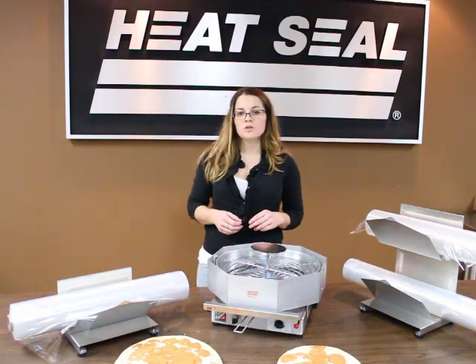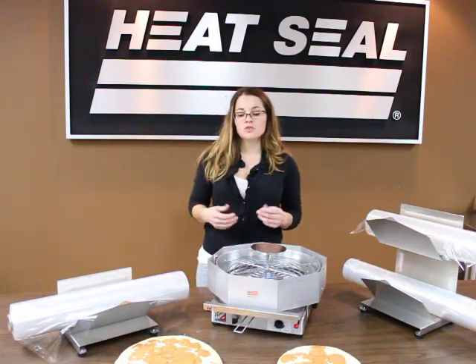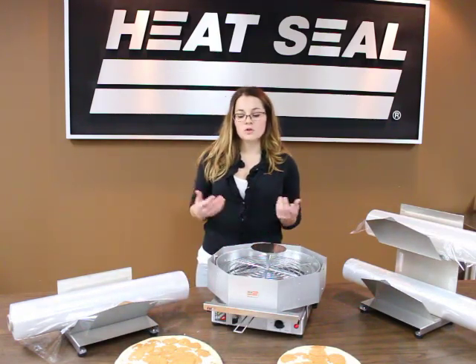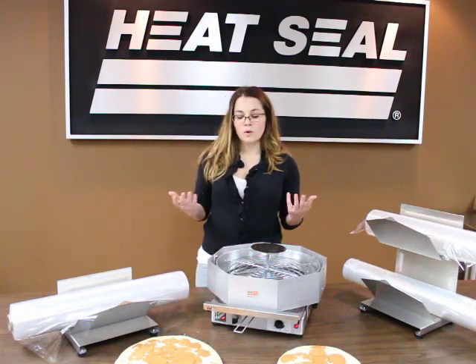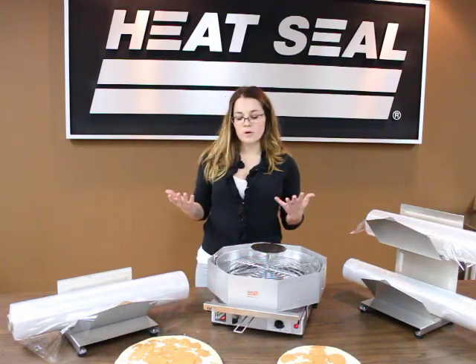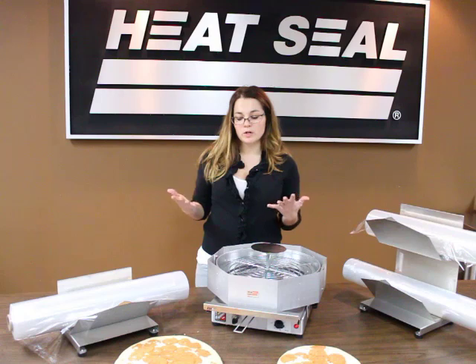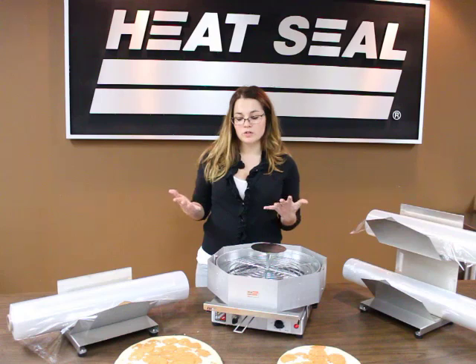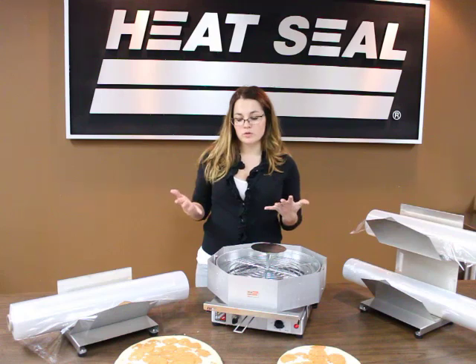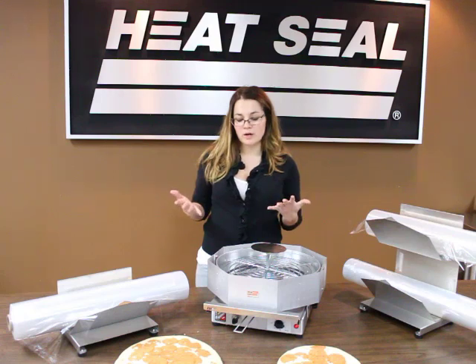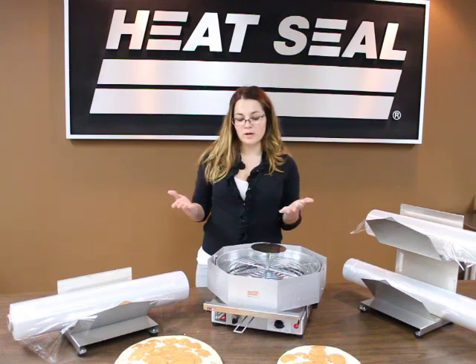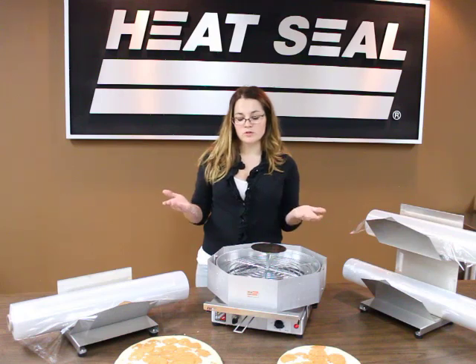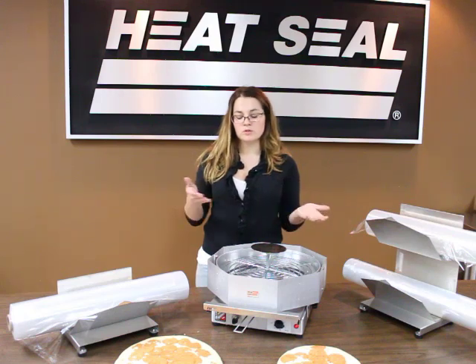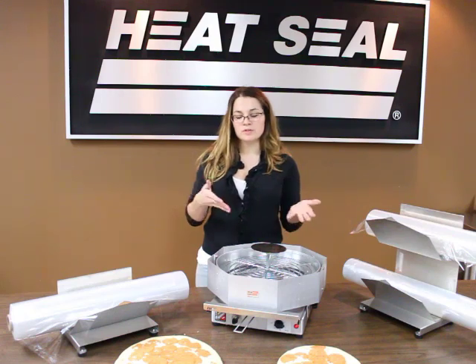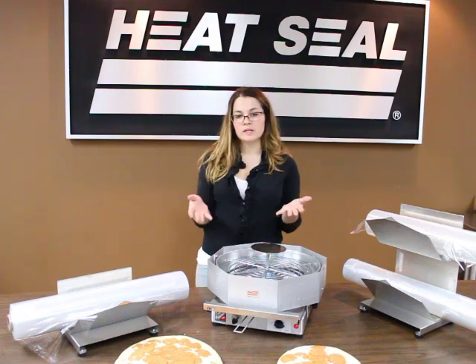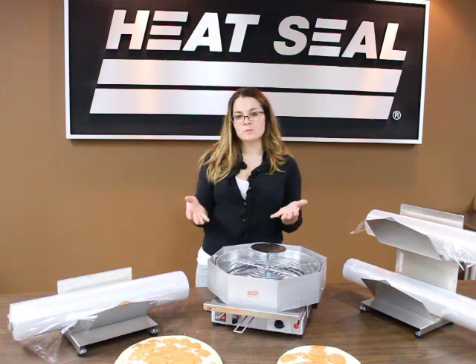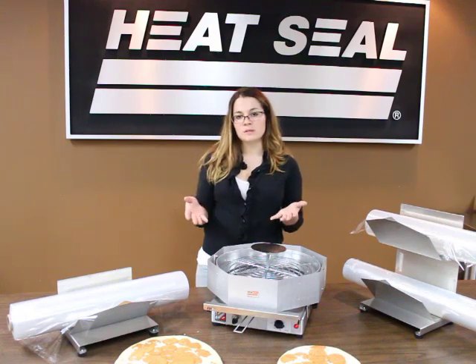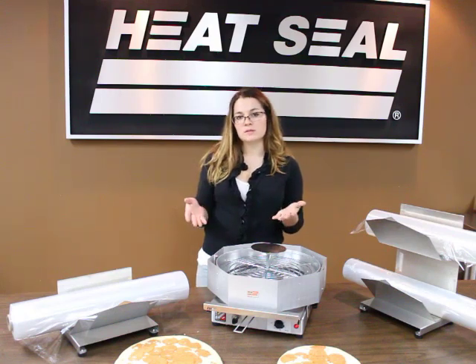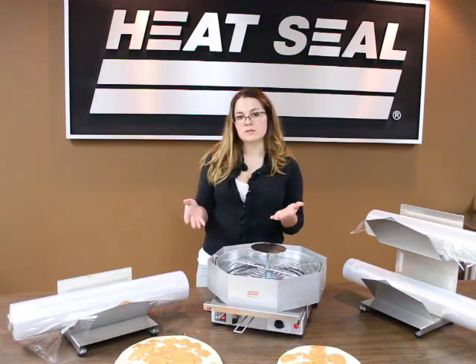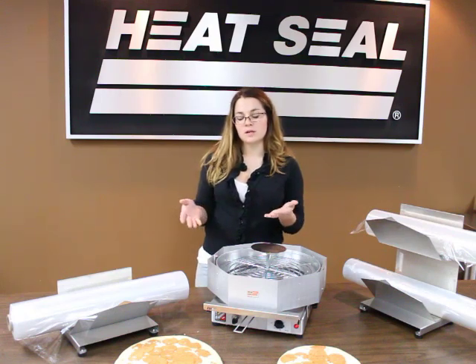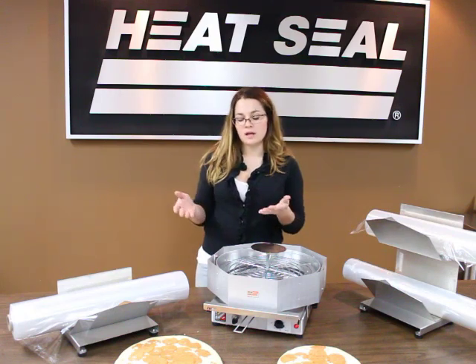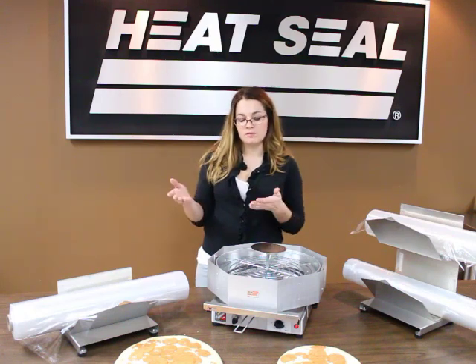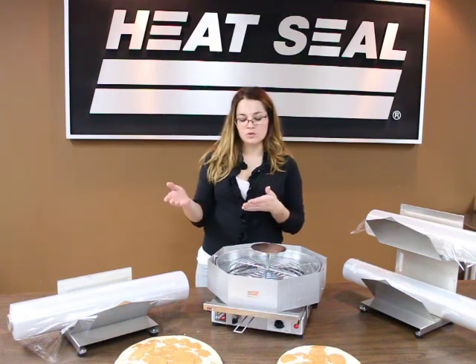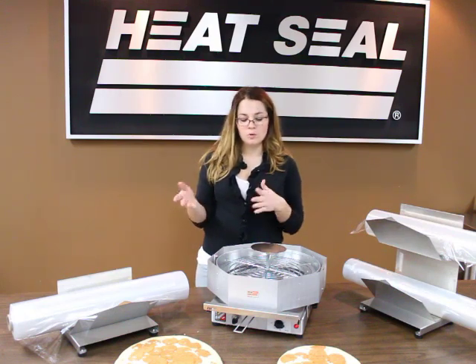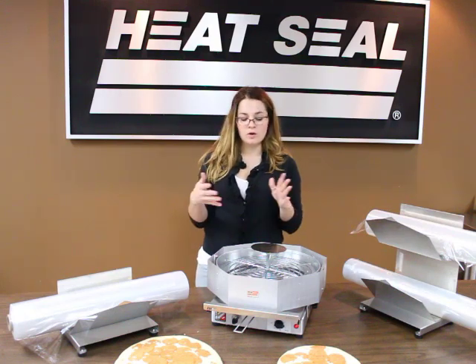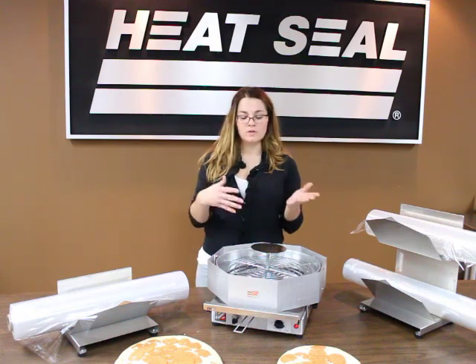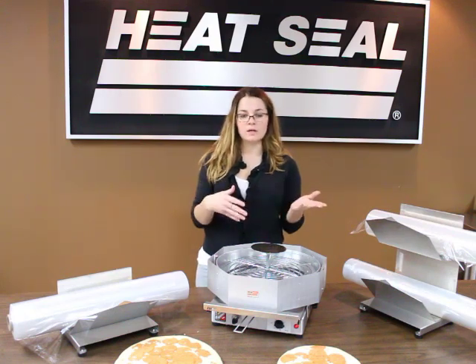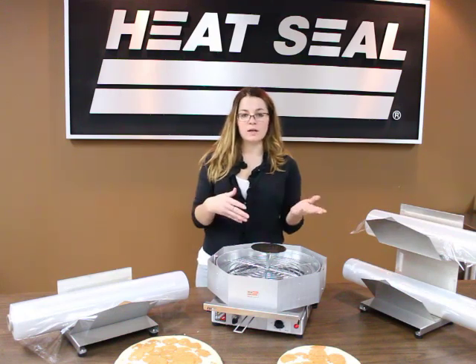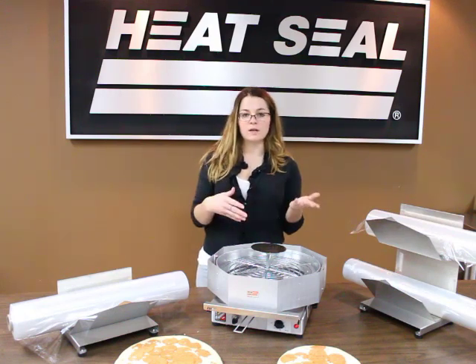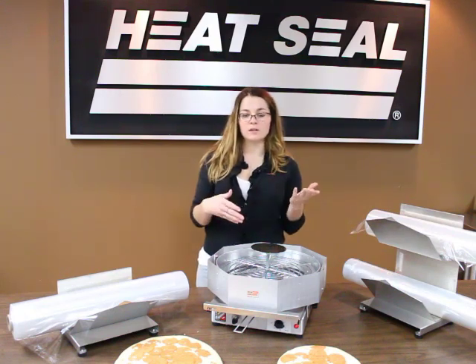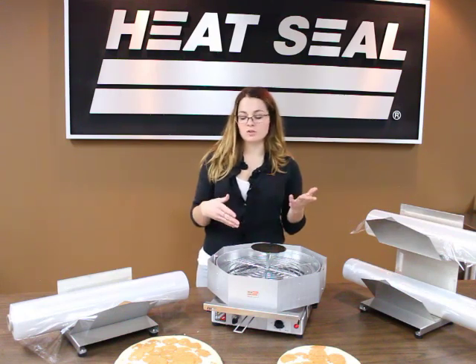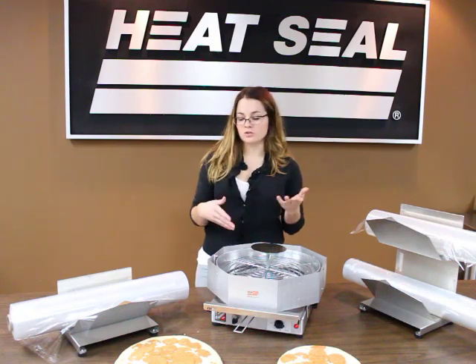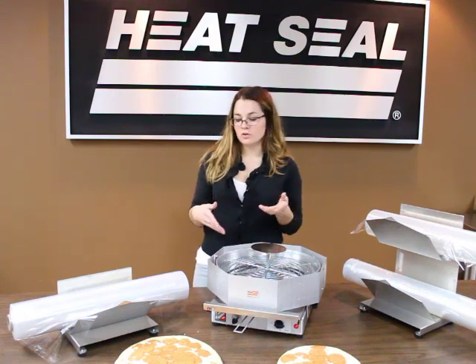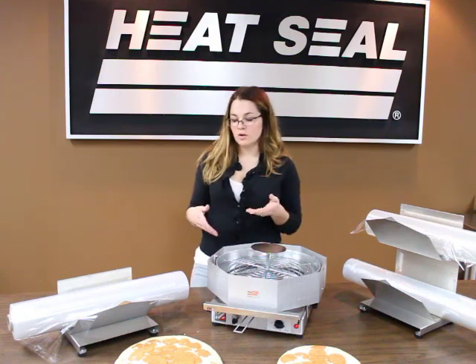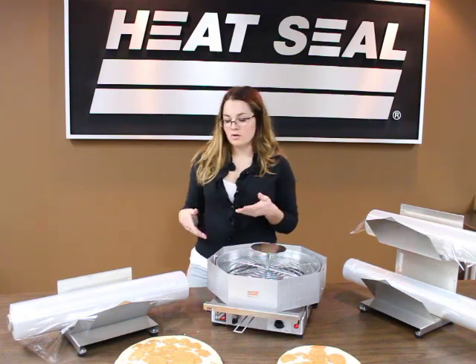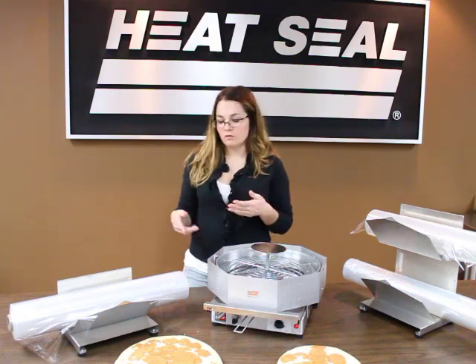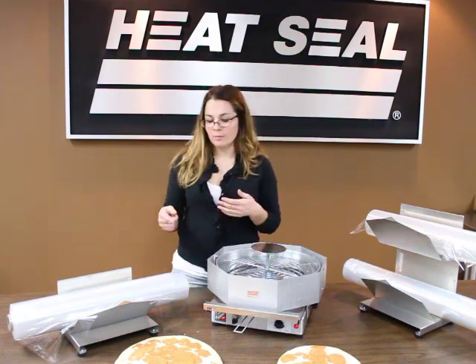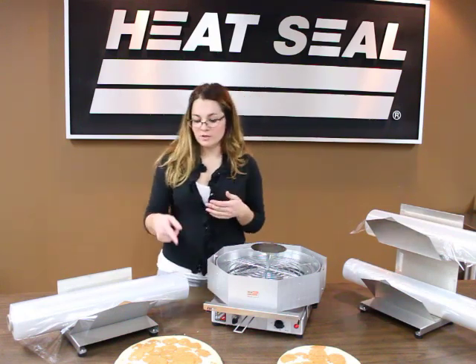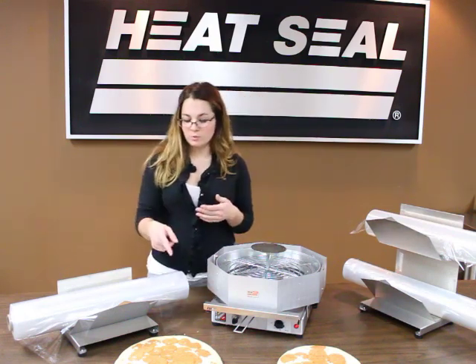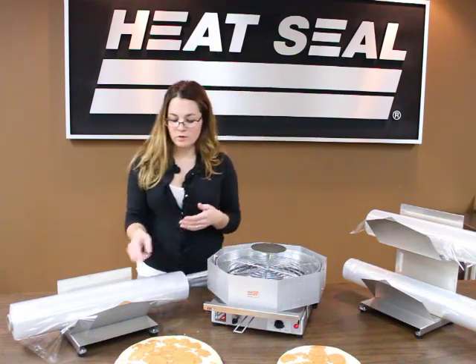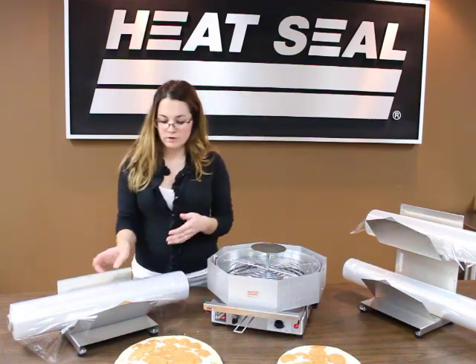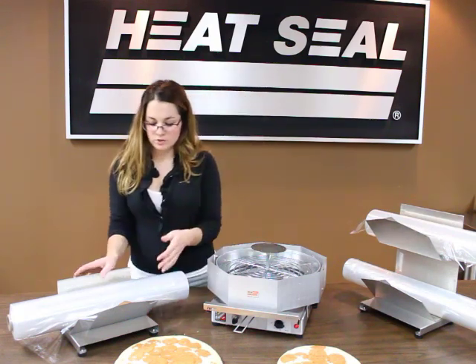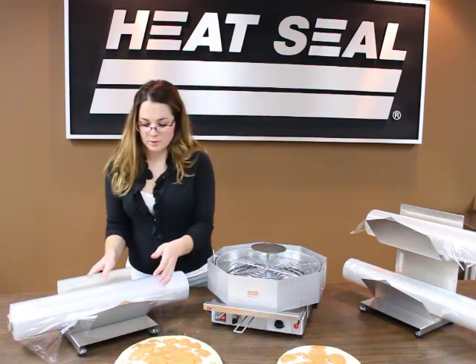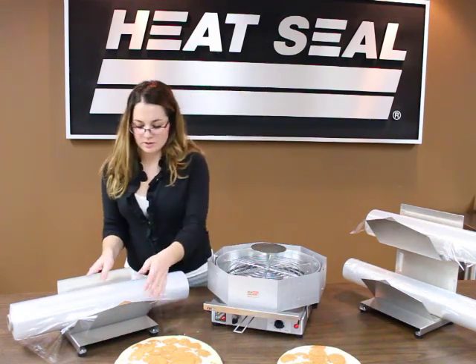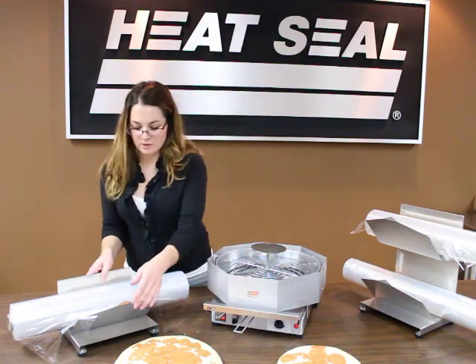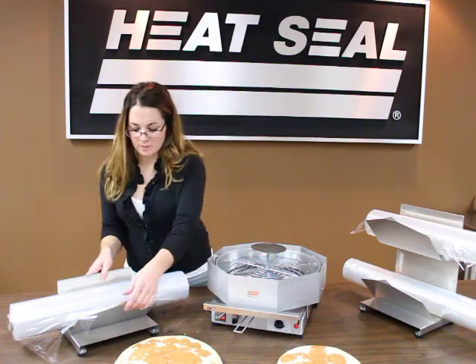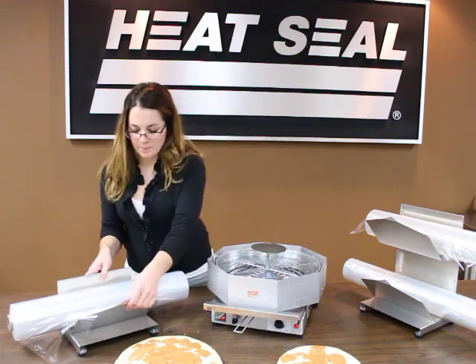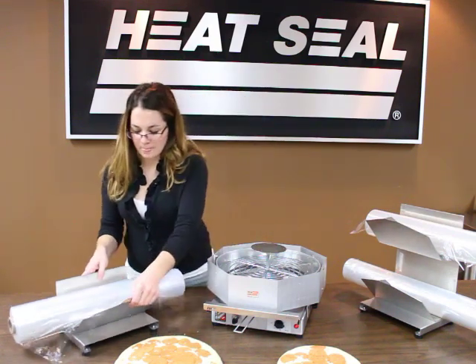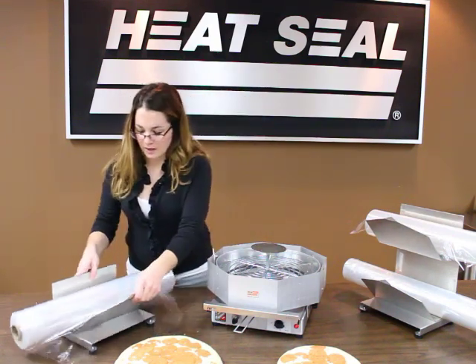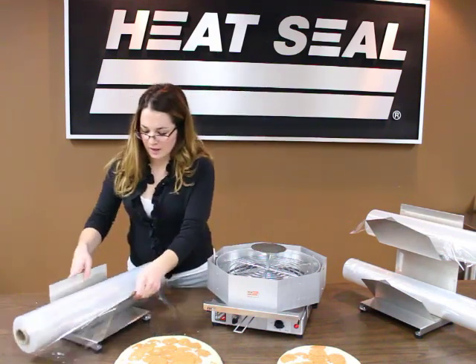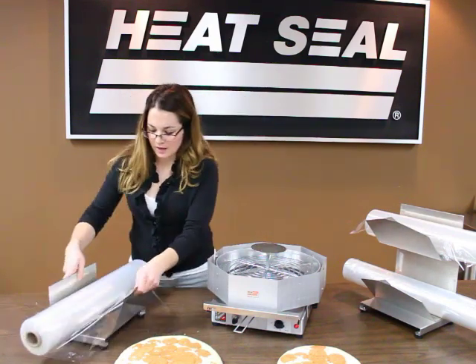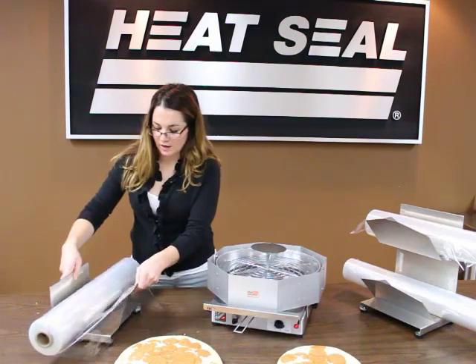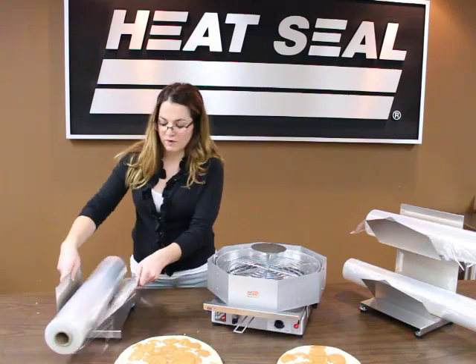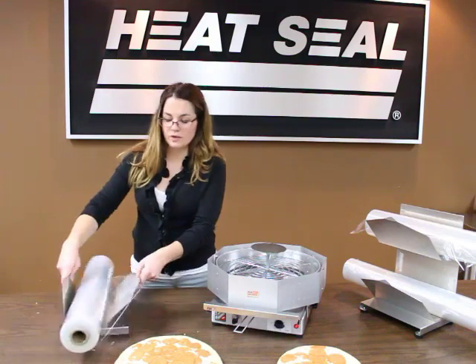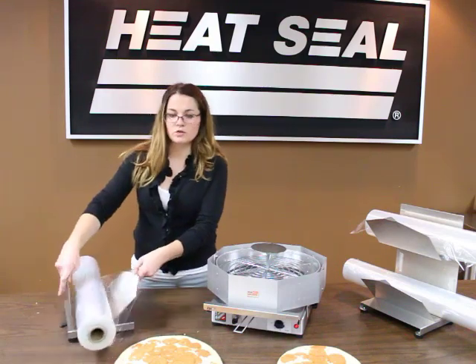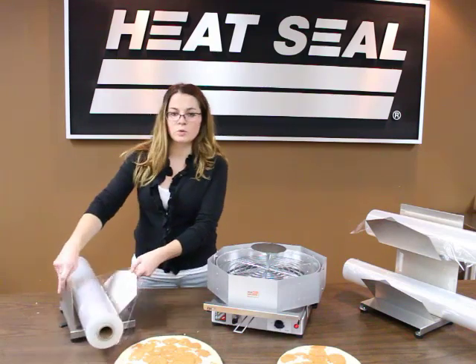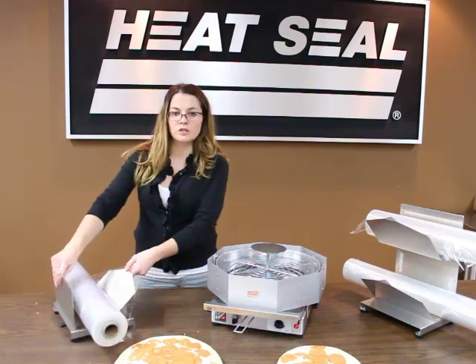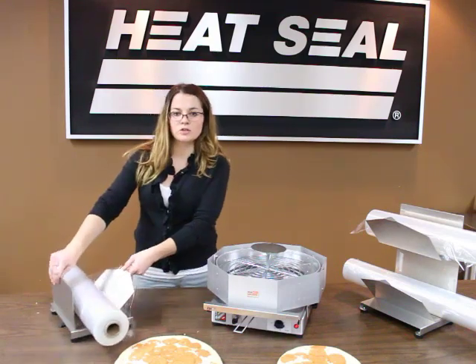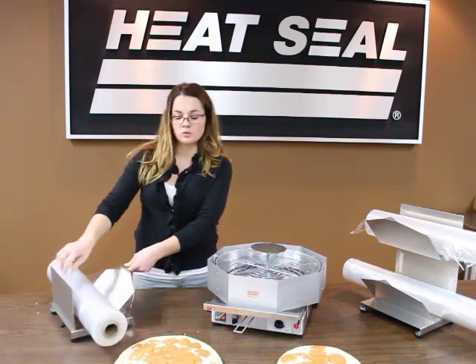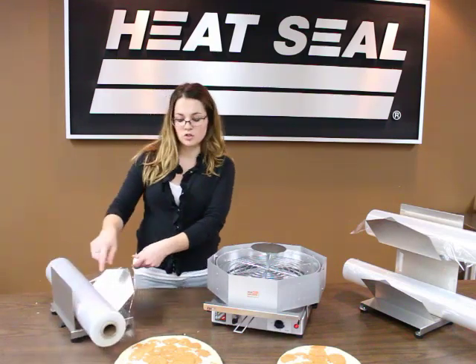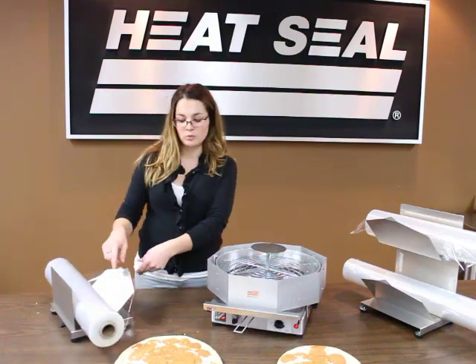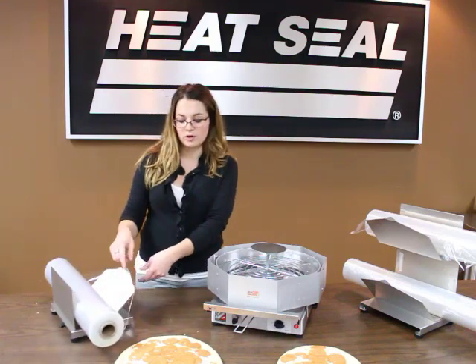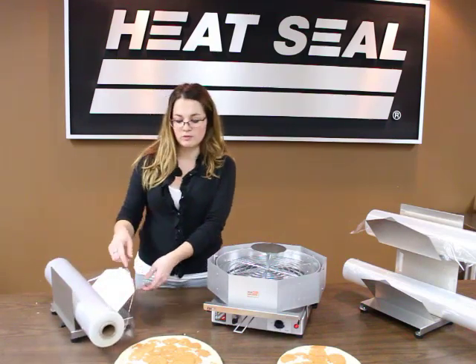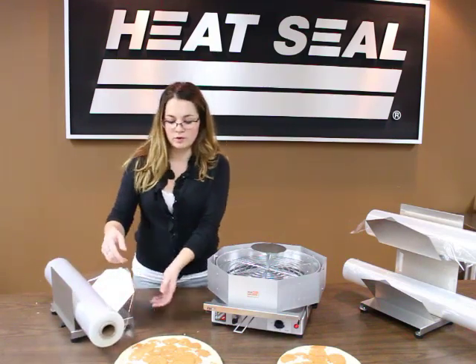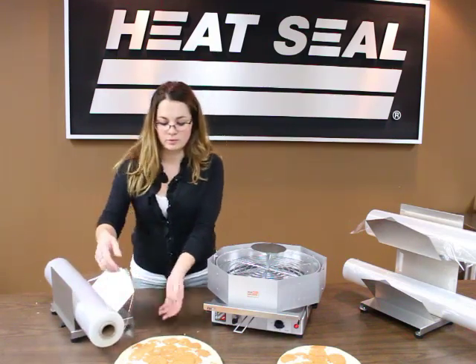I have two size pizzas: a 12-inch and a 9-inch. For my 12-inch pizza, I have a 22-inch wide film.